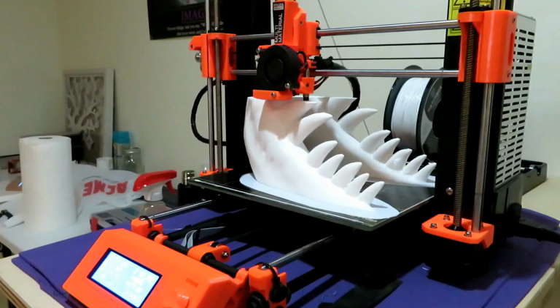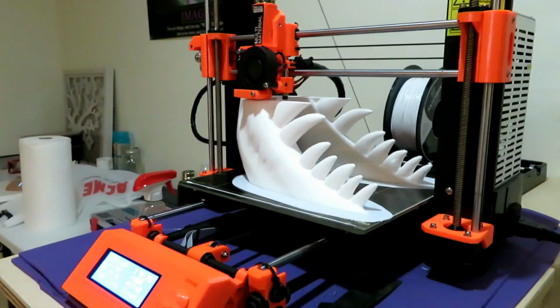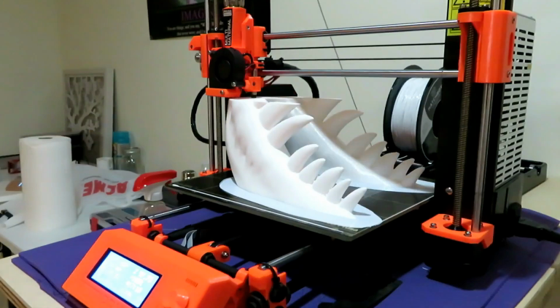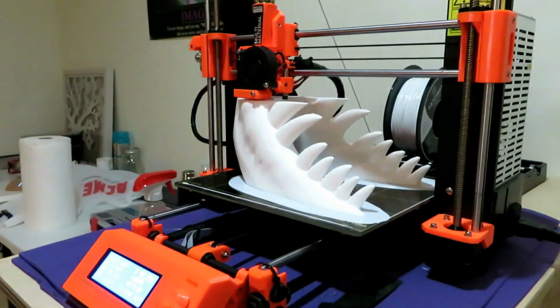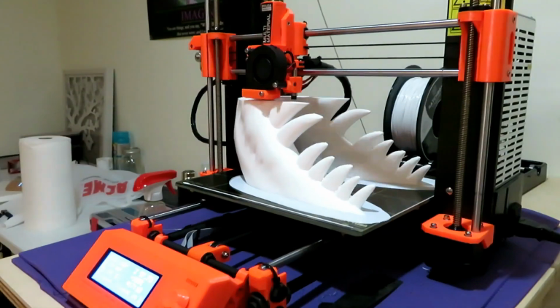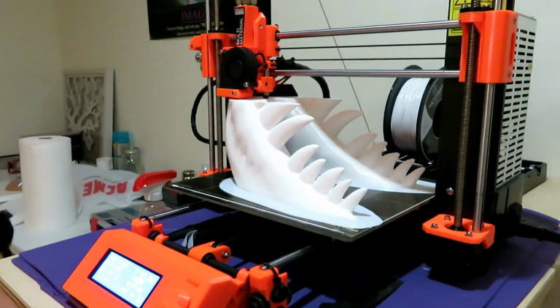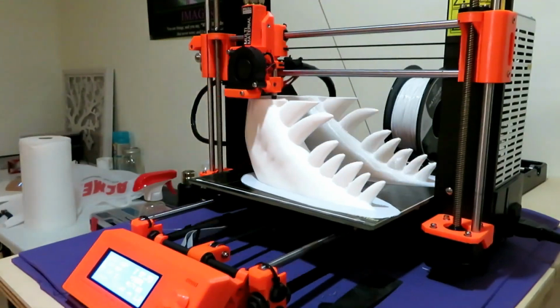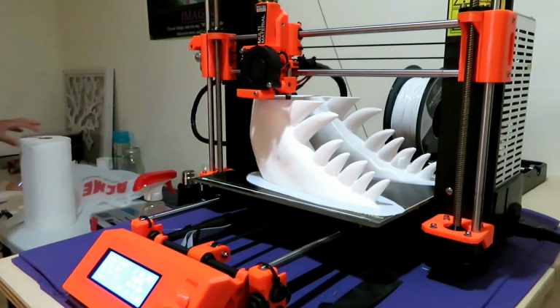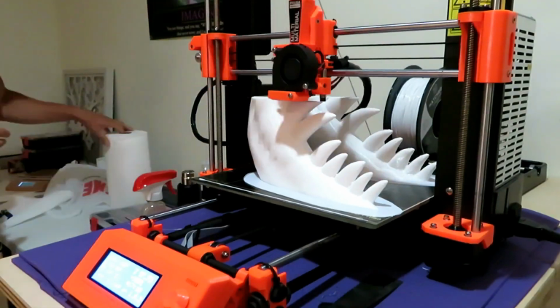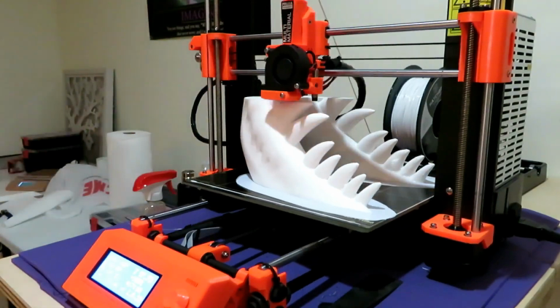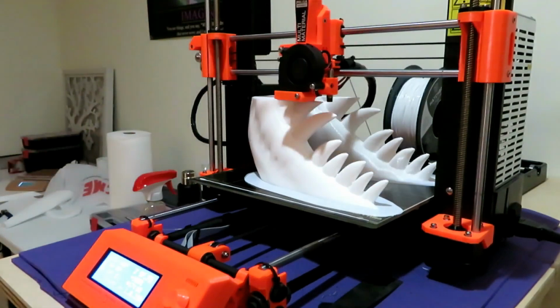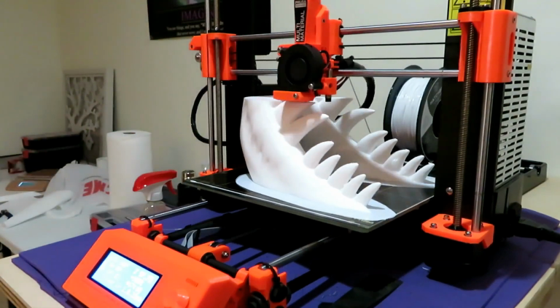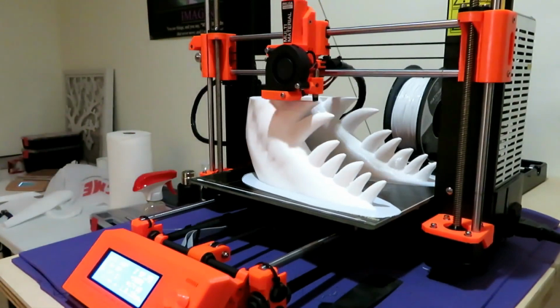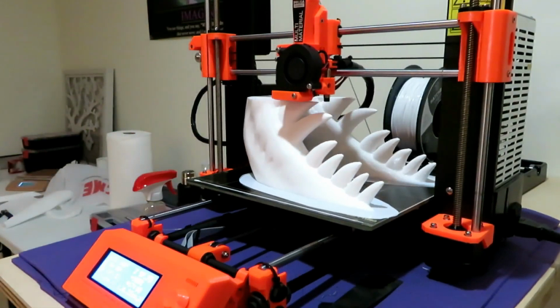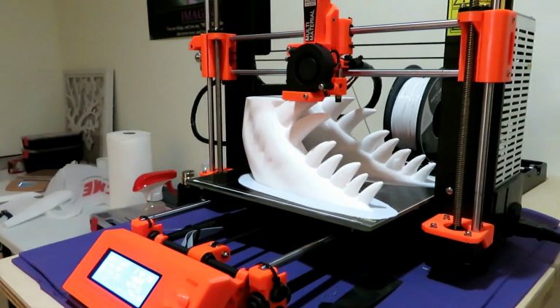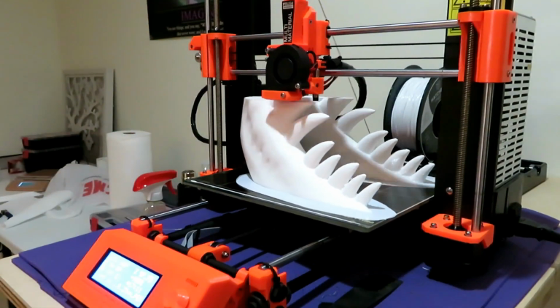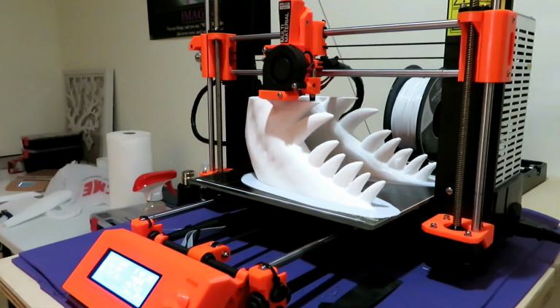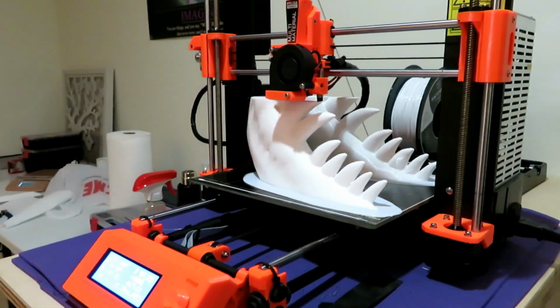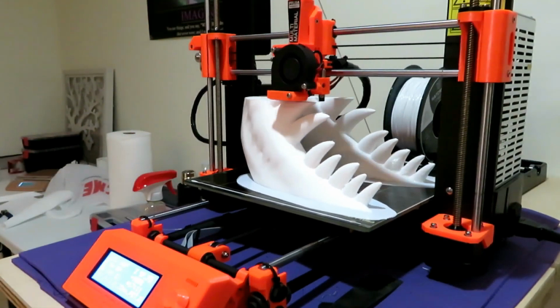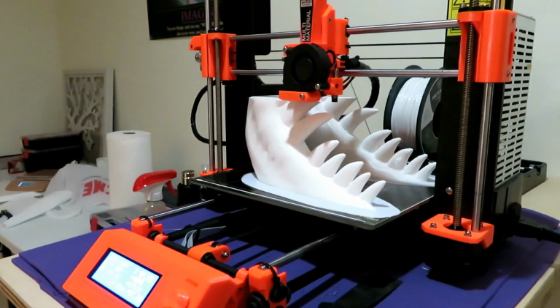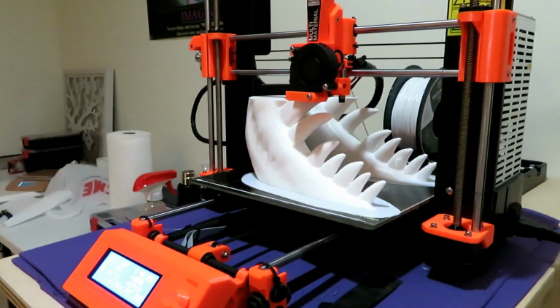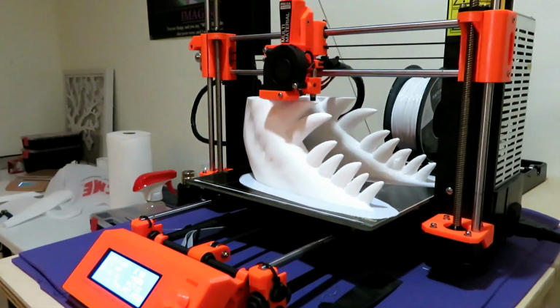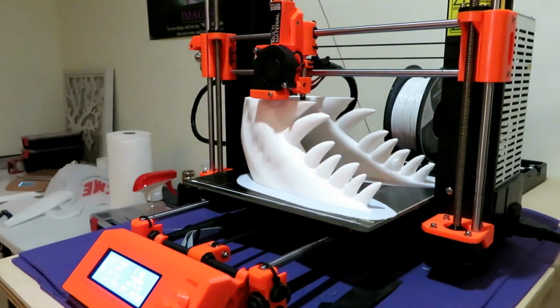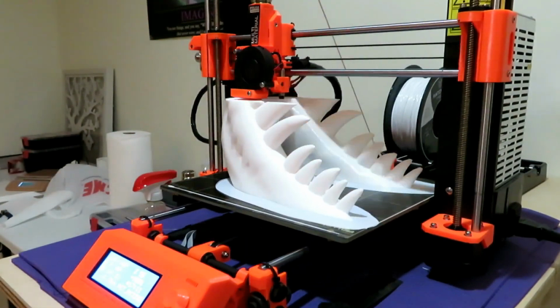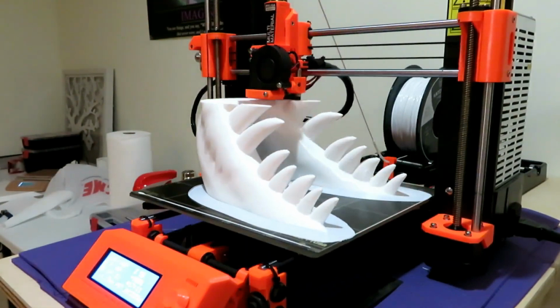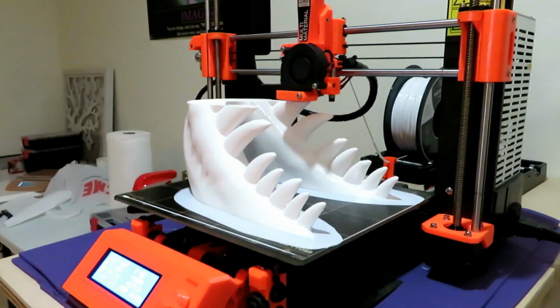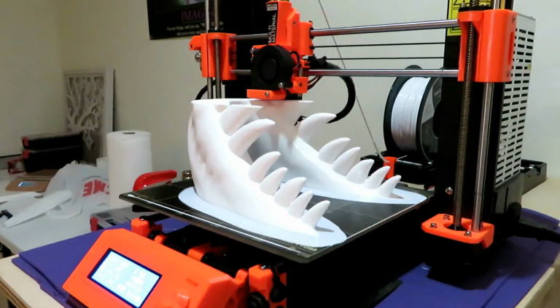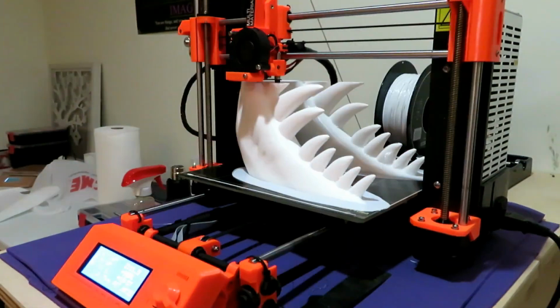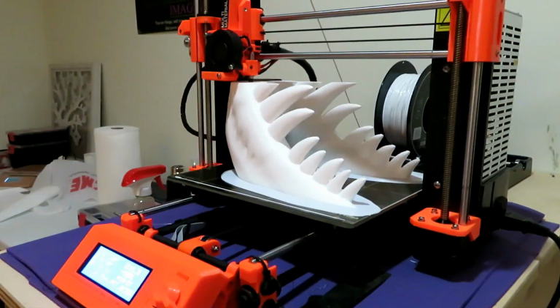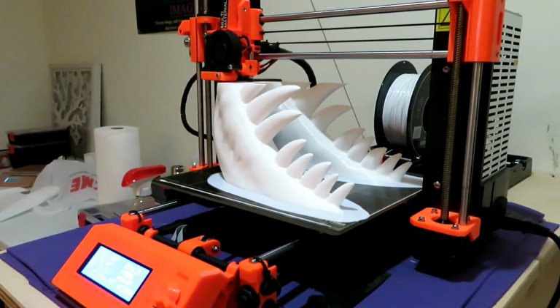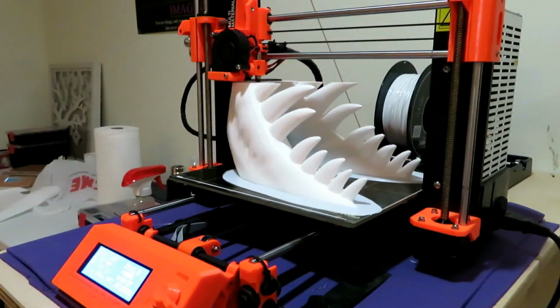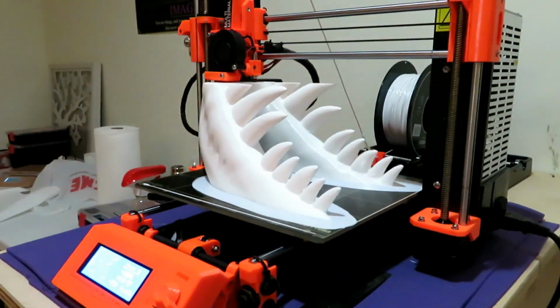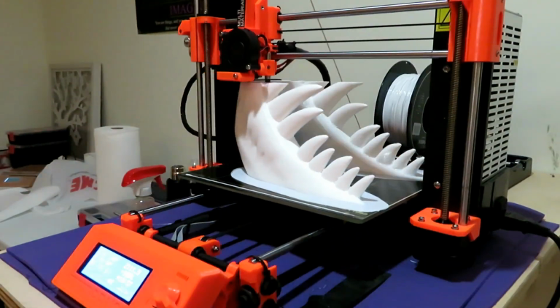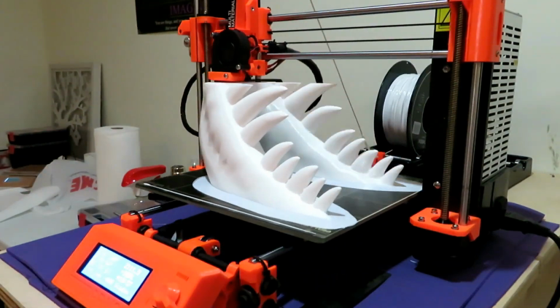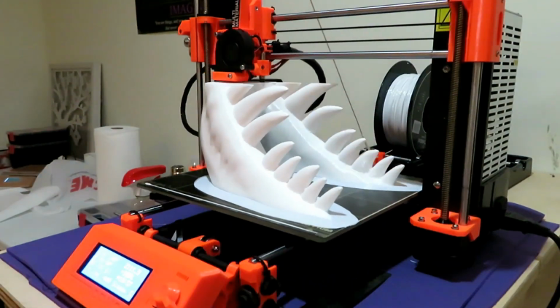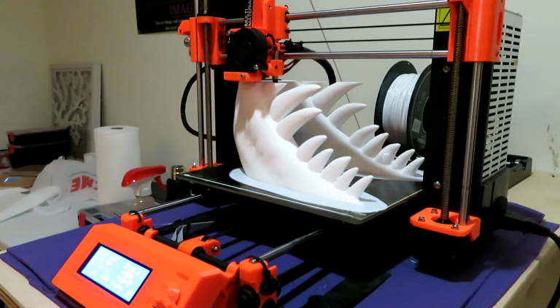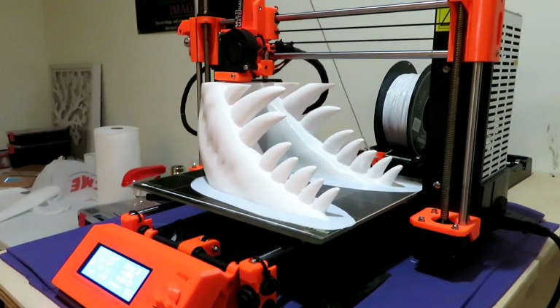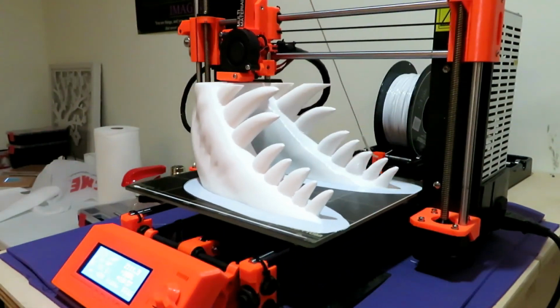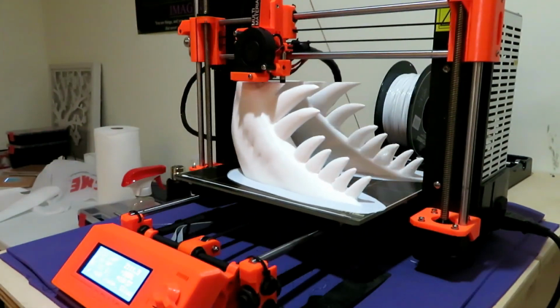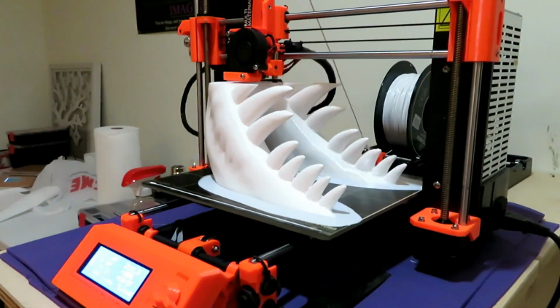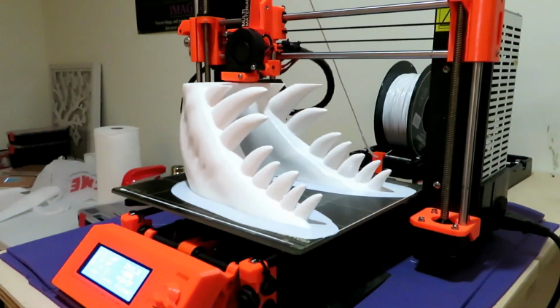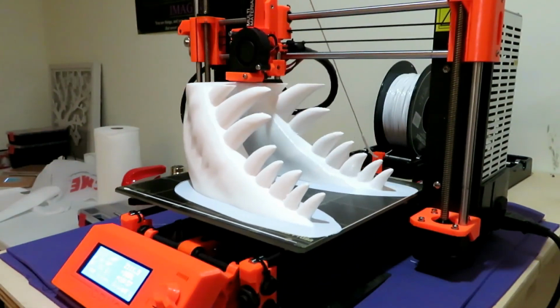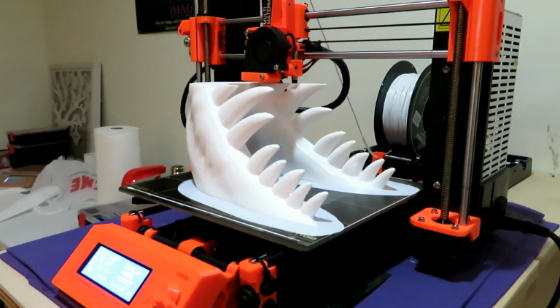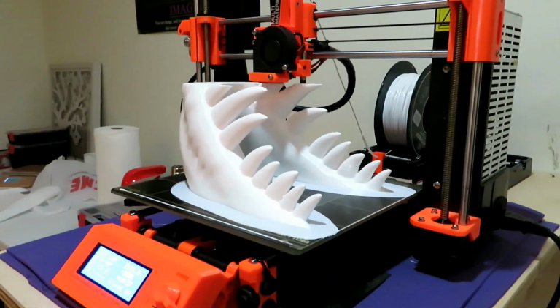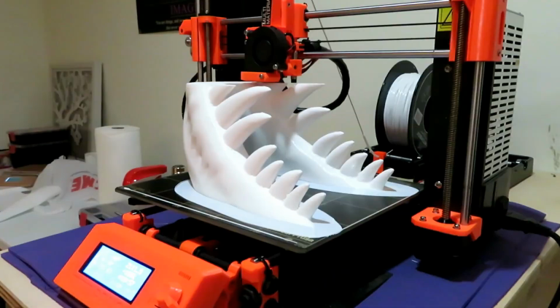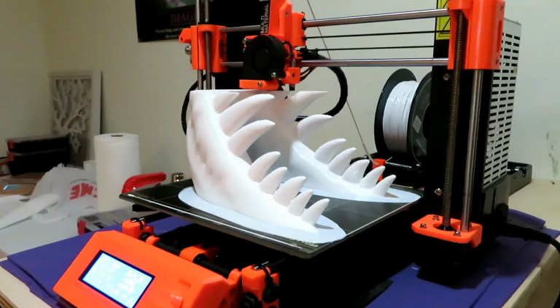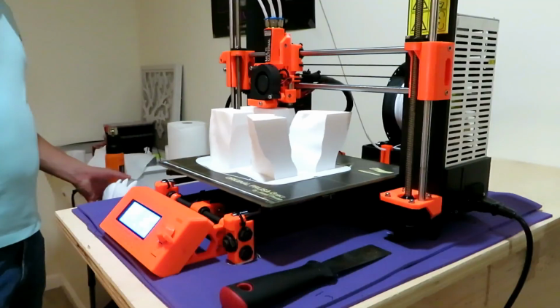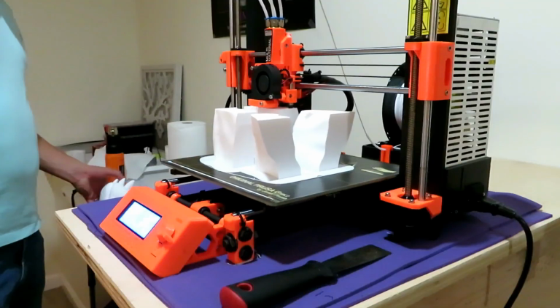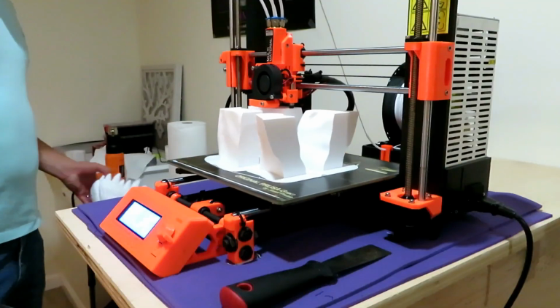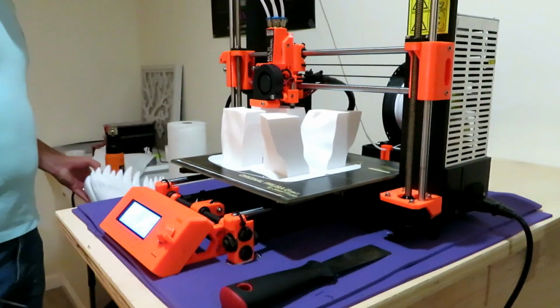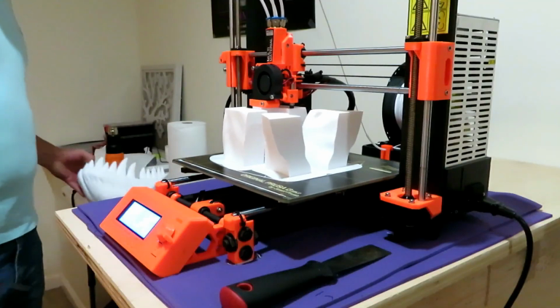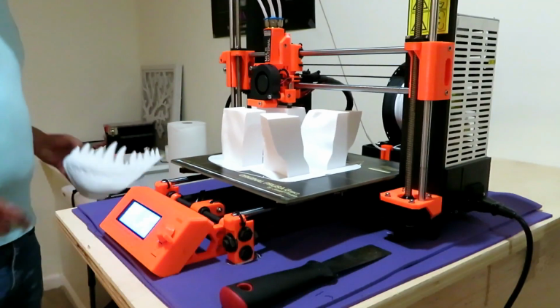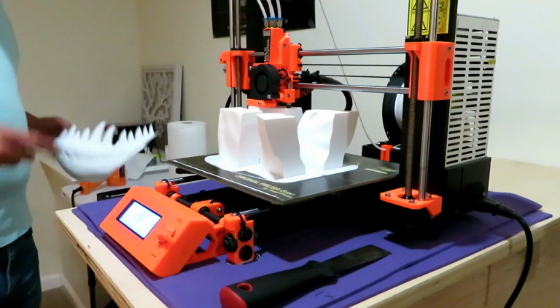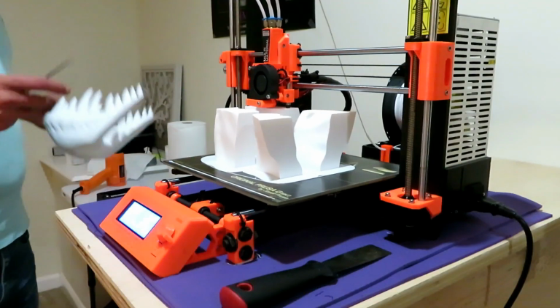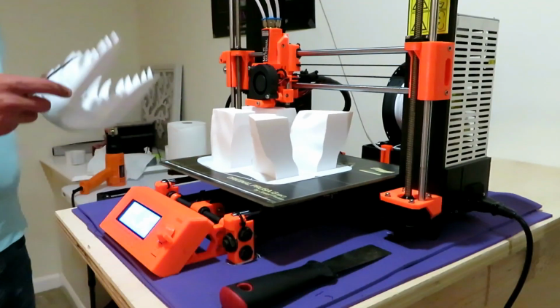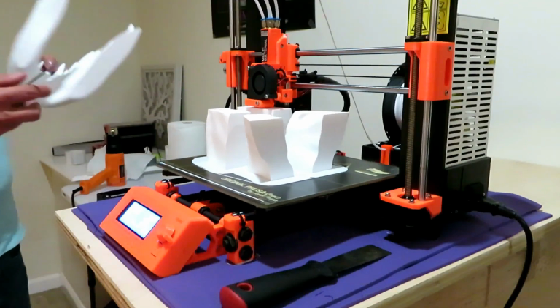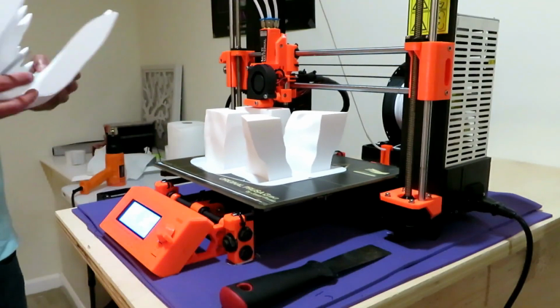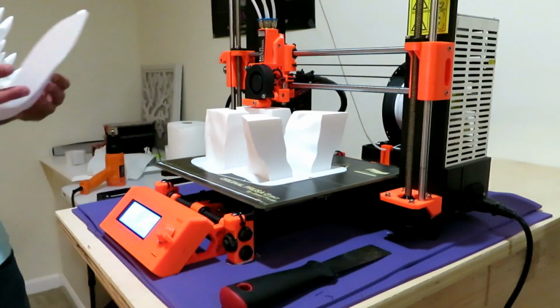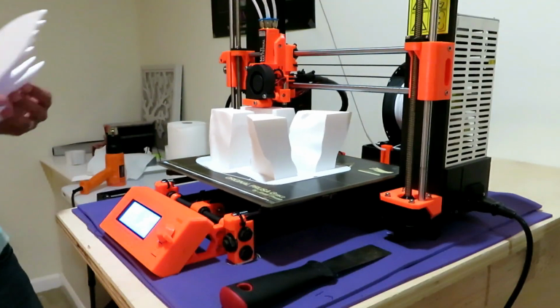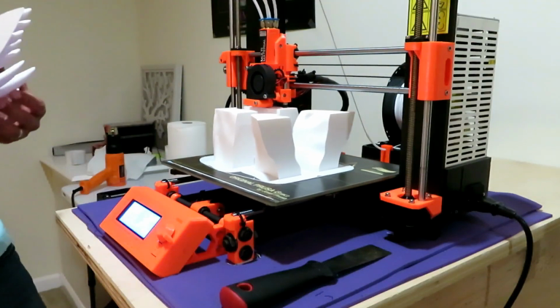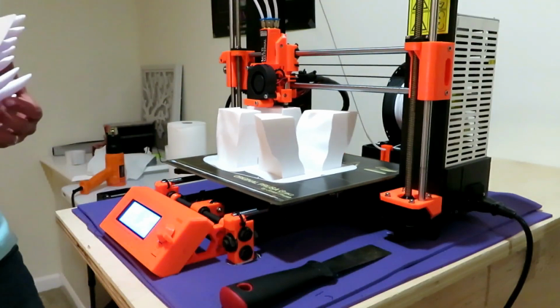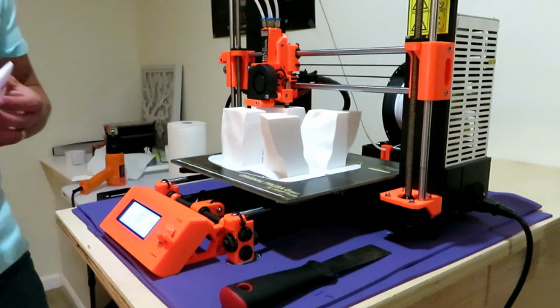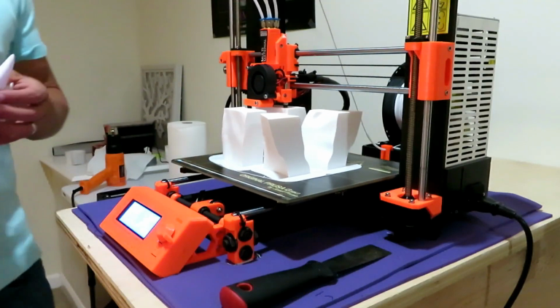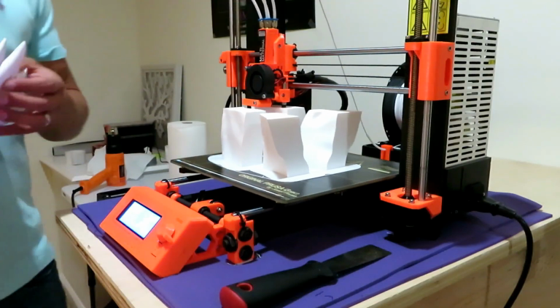I was already really amazed at the size of these teeth and how big it was coming out. It's 24 hours on this print.